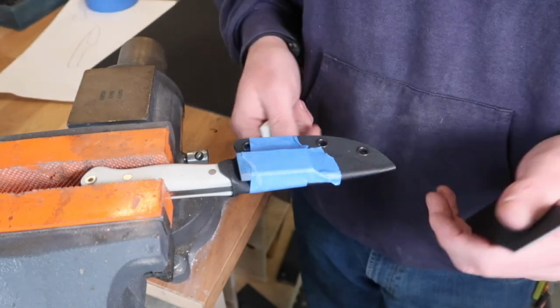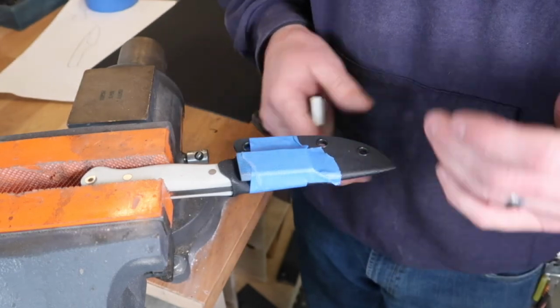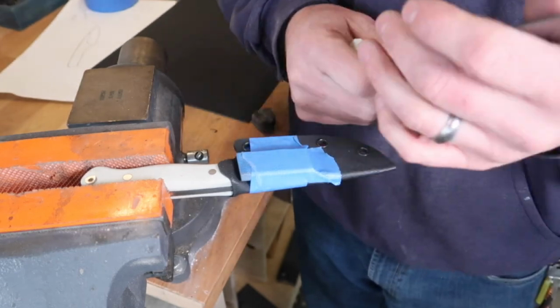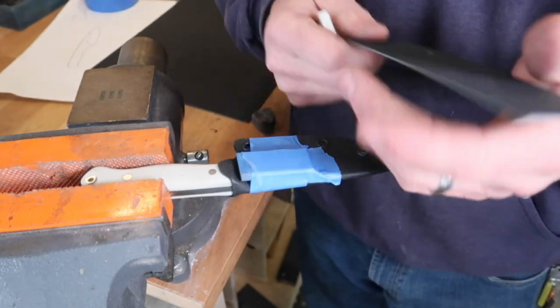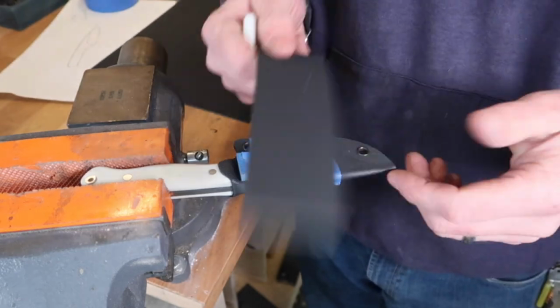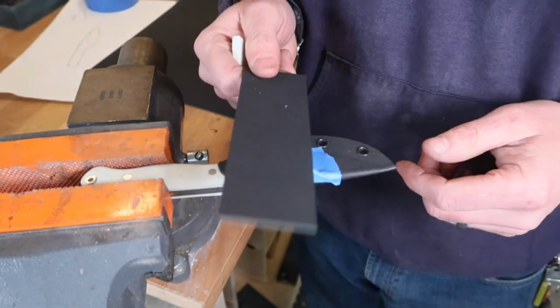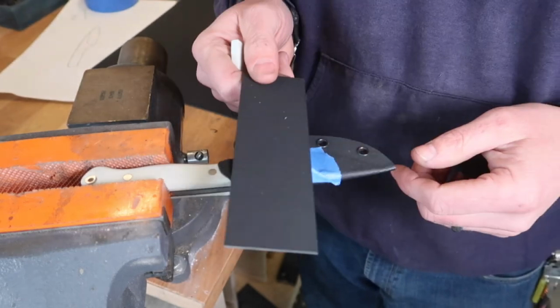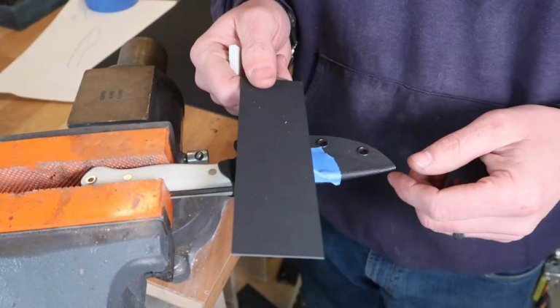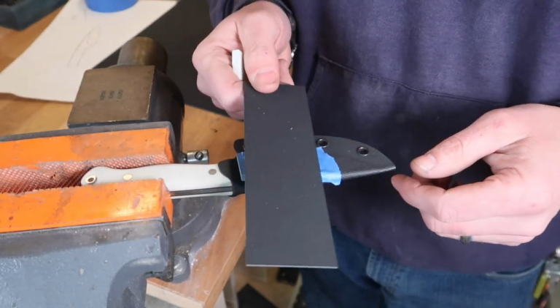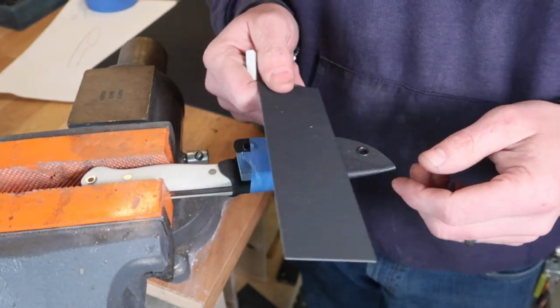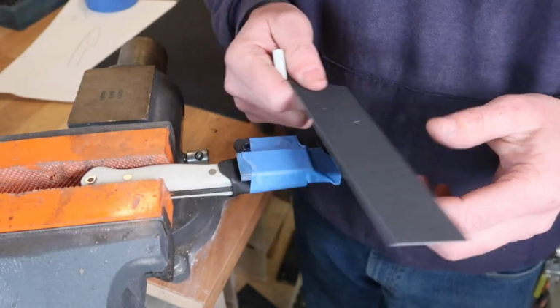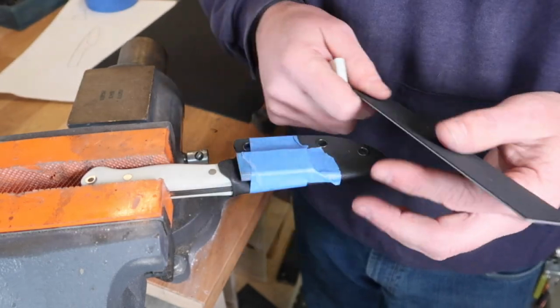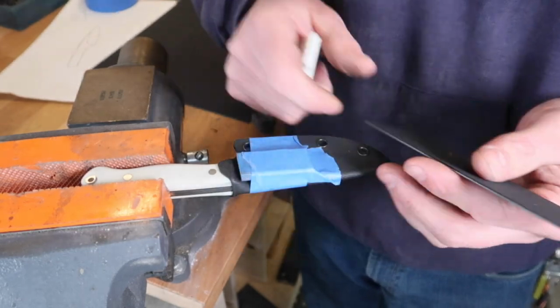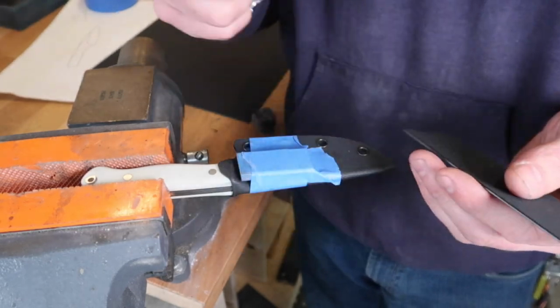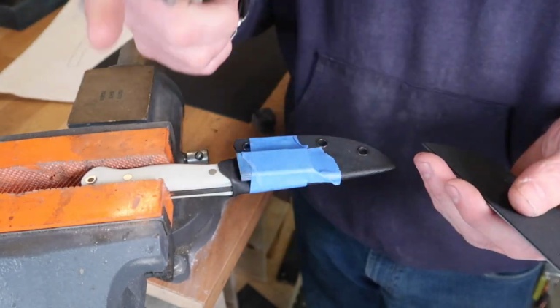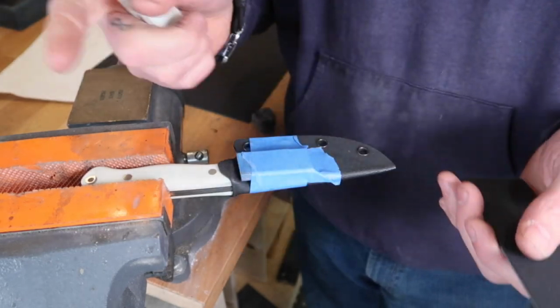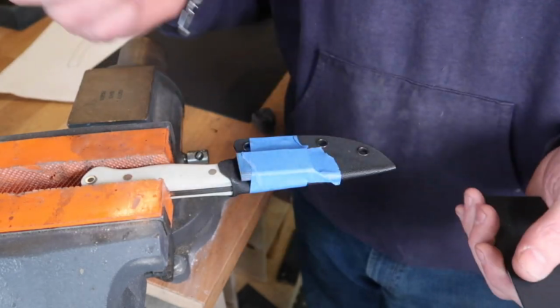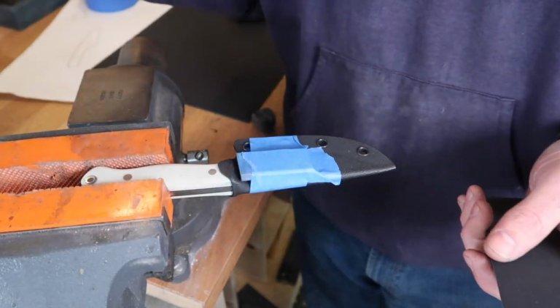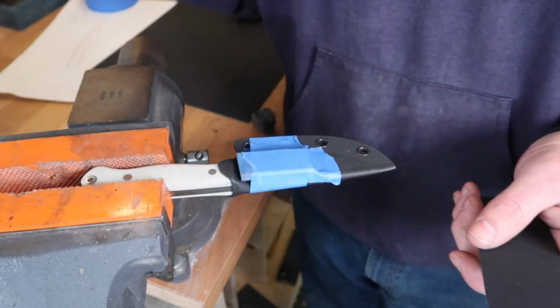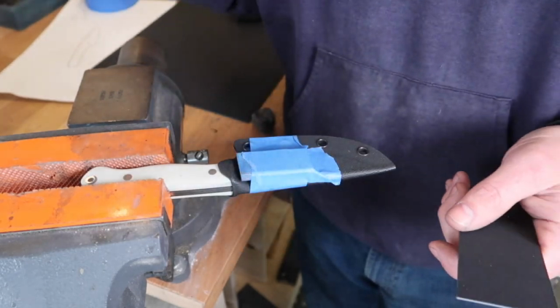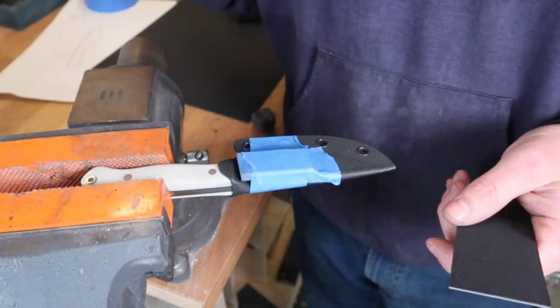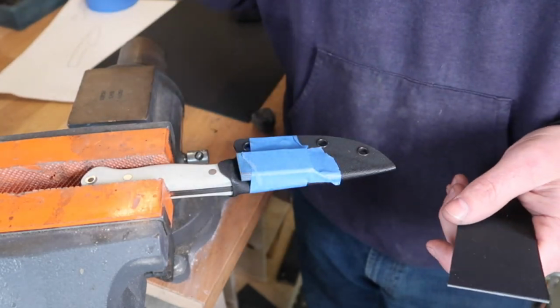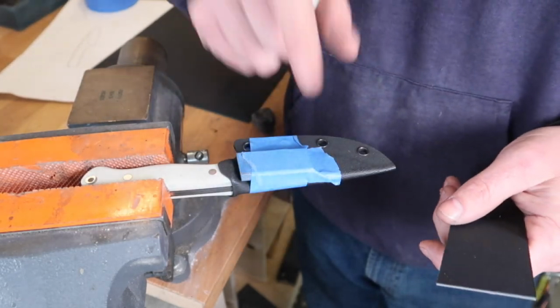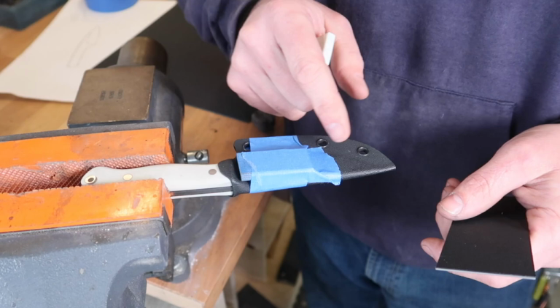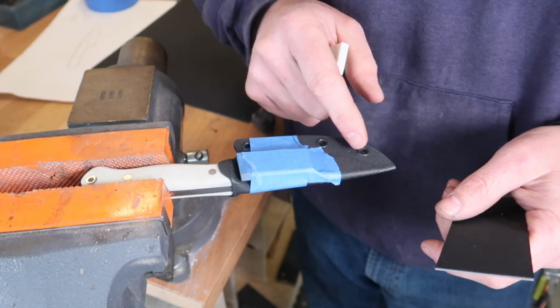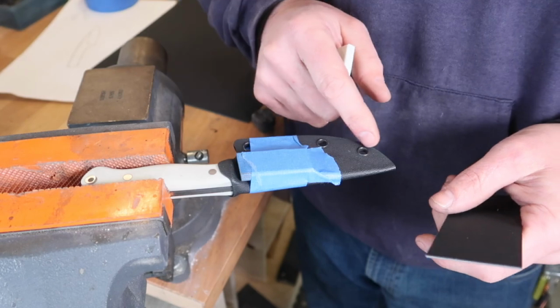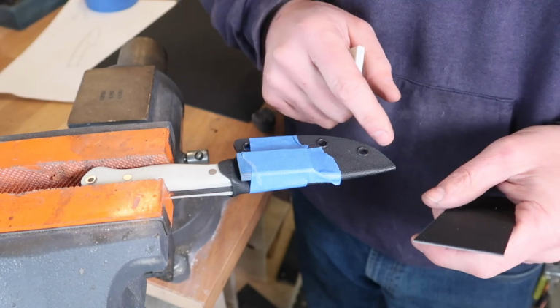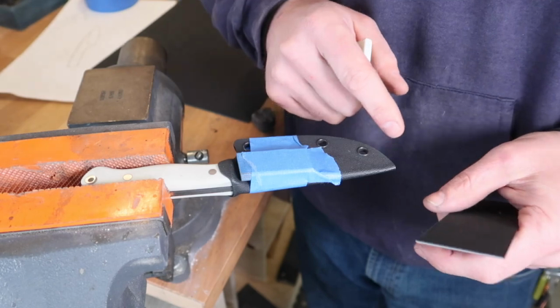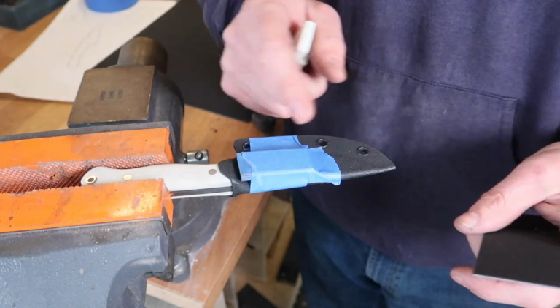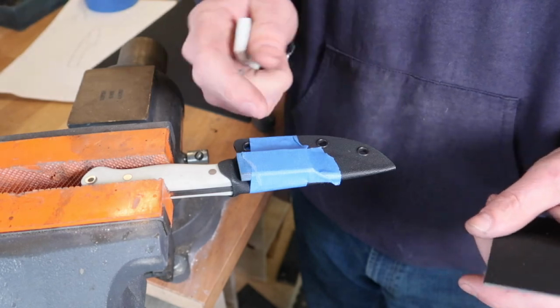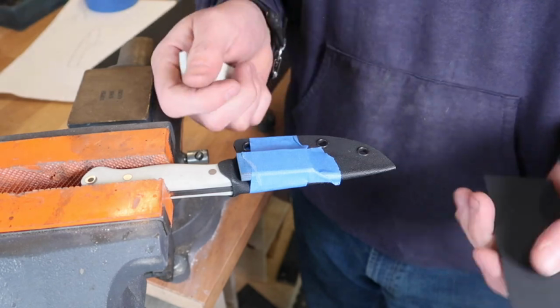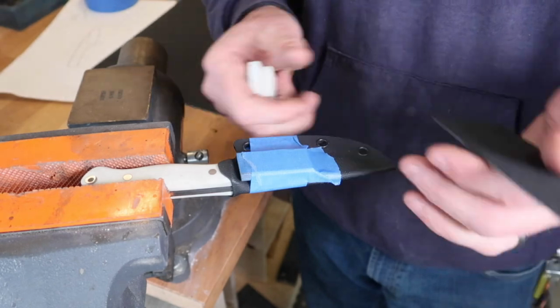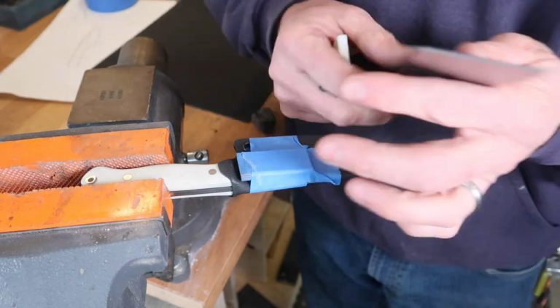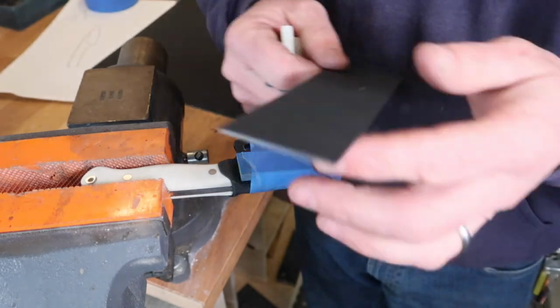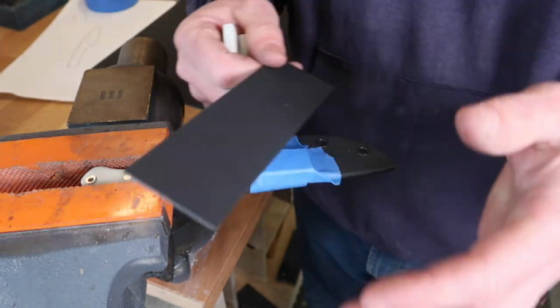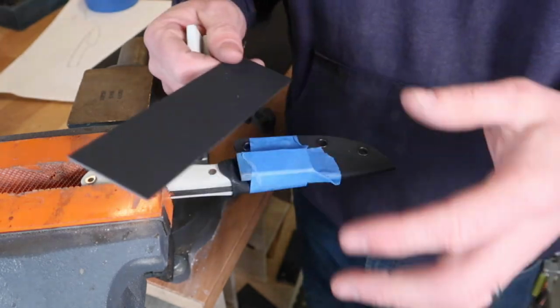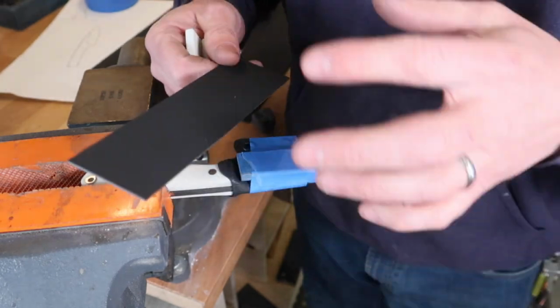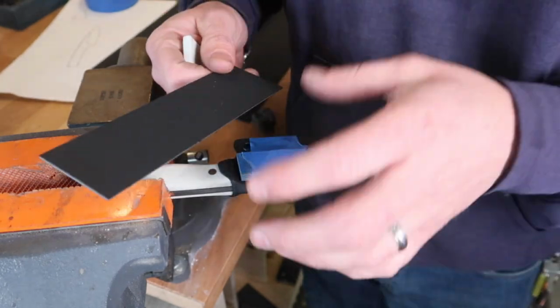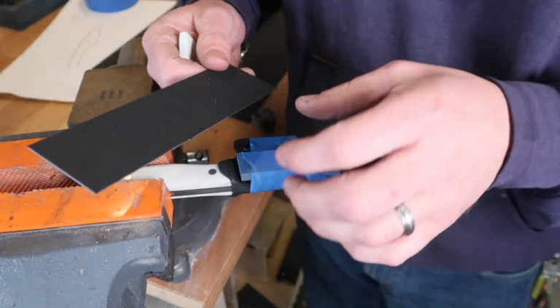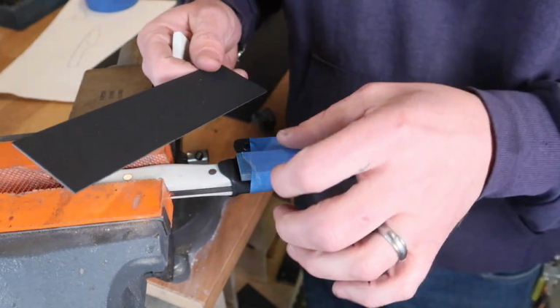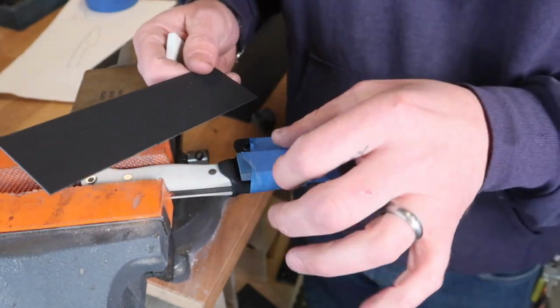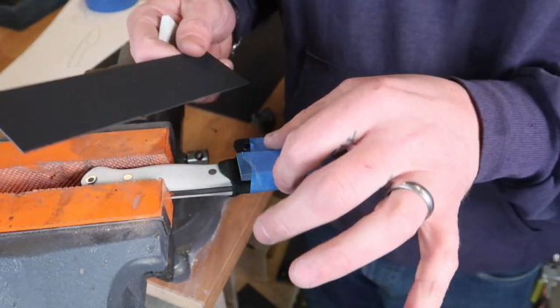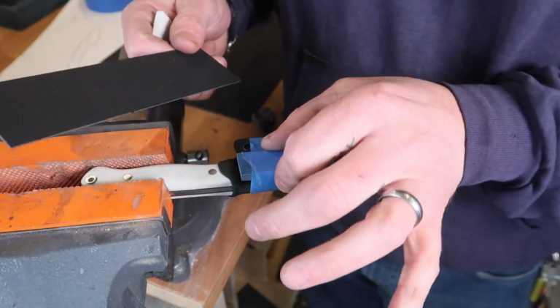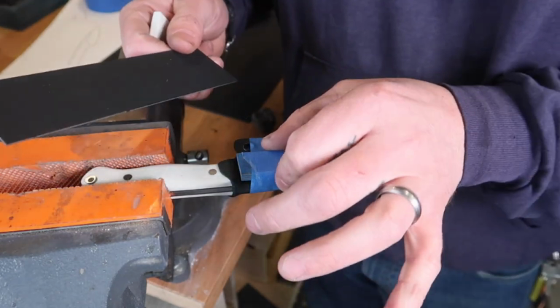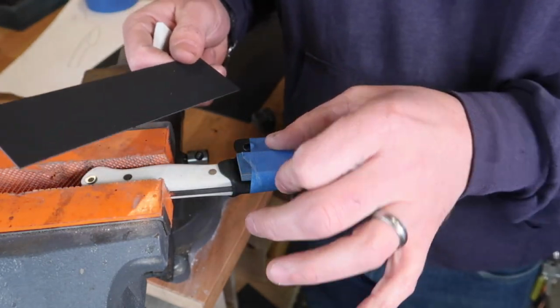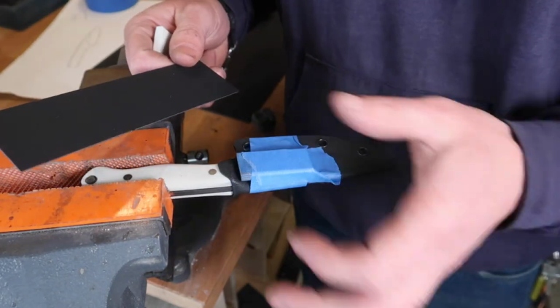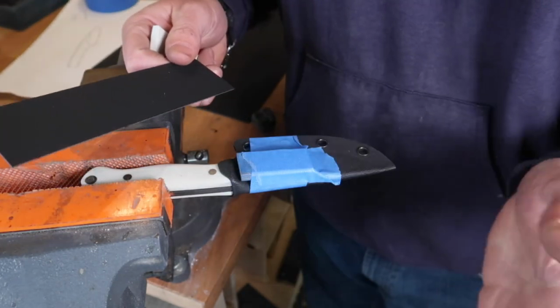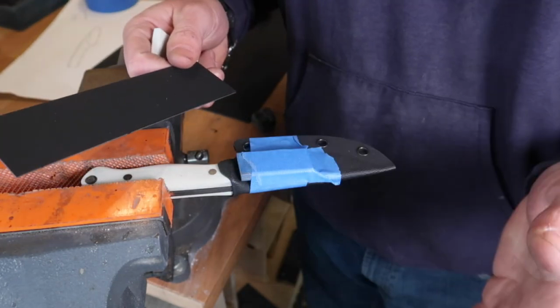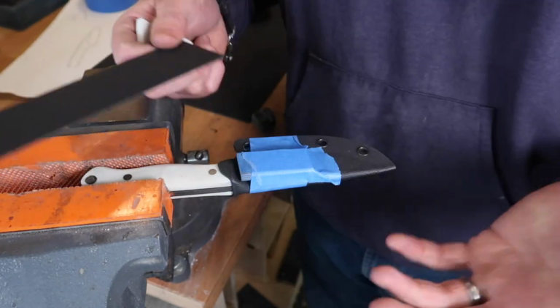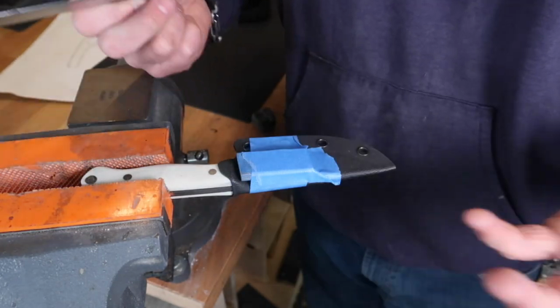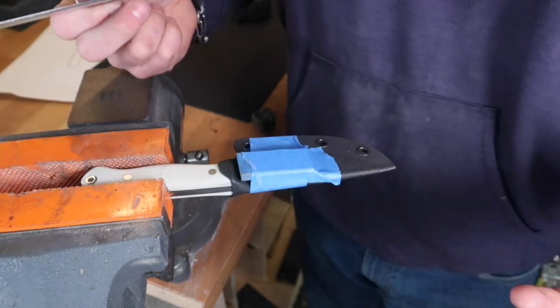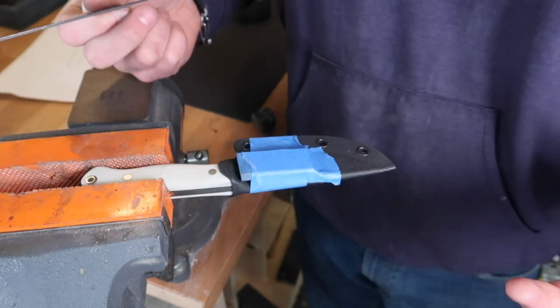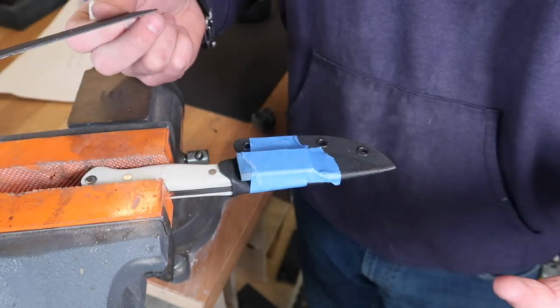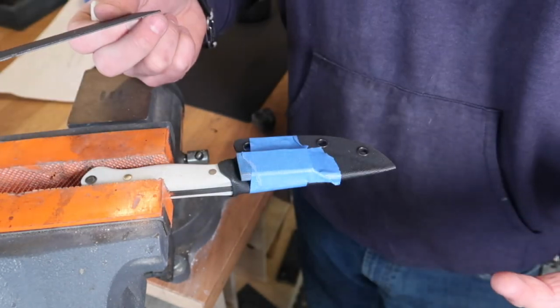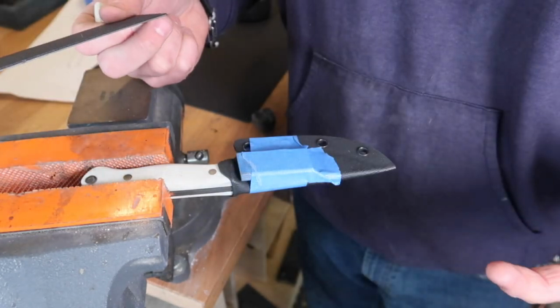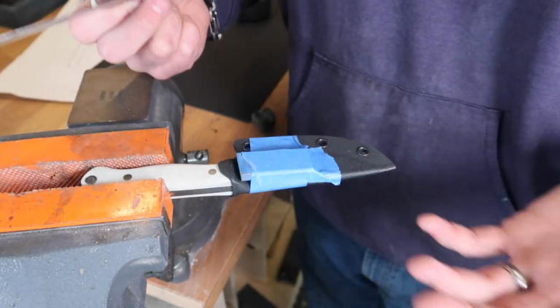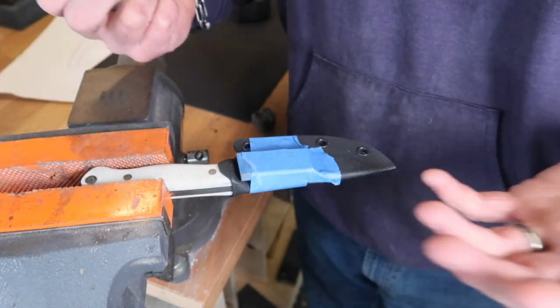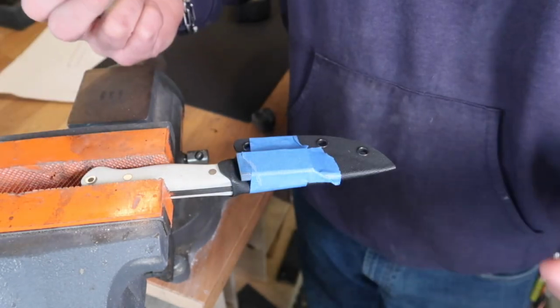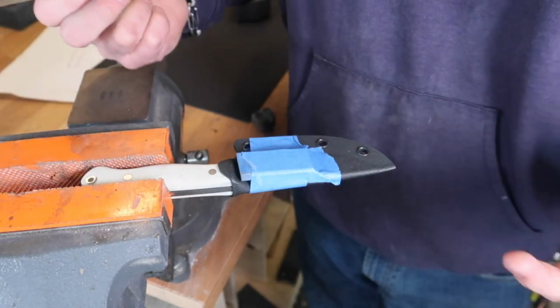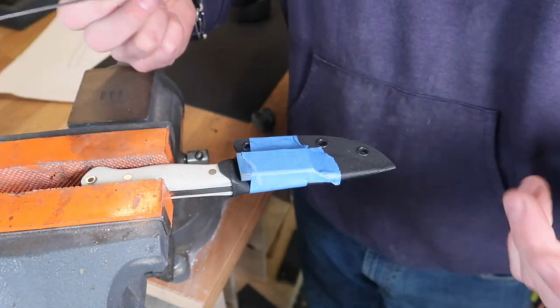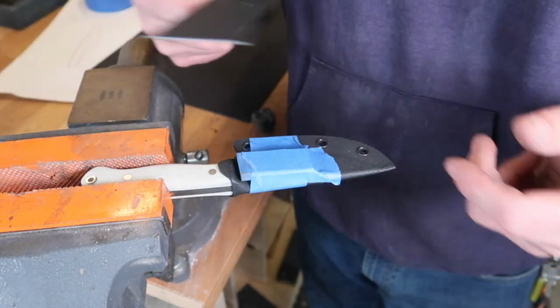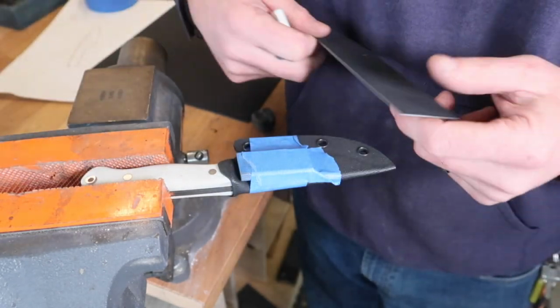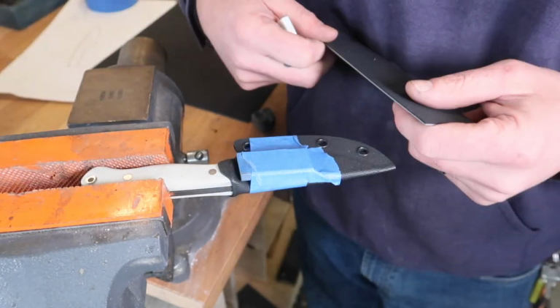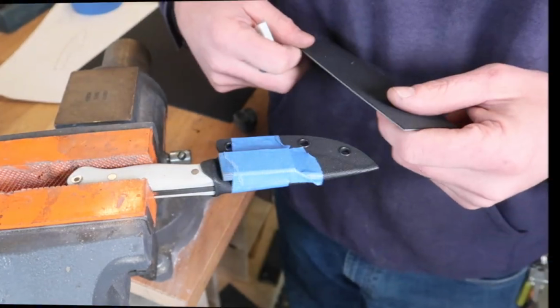So I'm going to throw this Kydex in the oven. I'm not actually going to talk during this — I'll just kind of show you me doing this and we'll show you the results when we're all done.